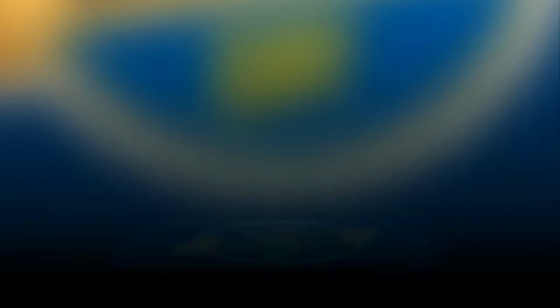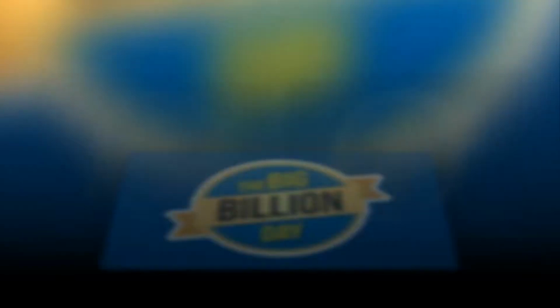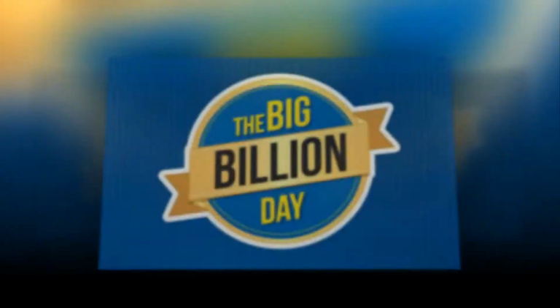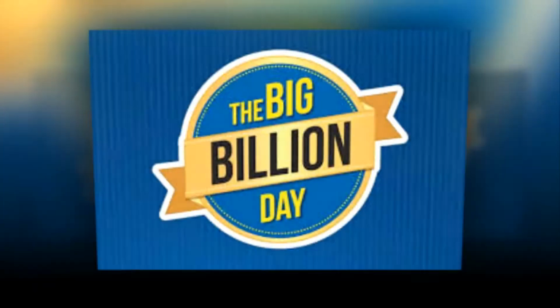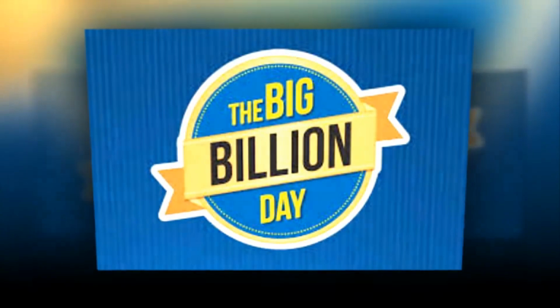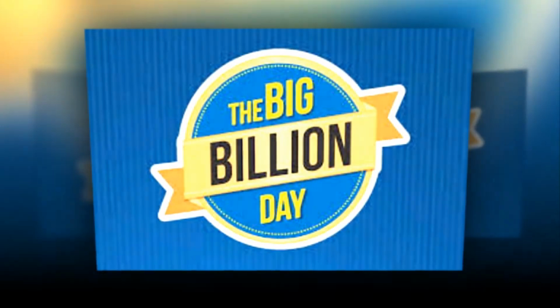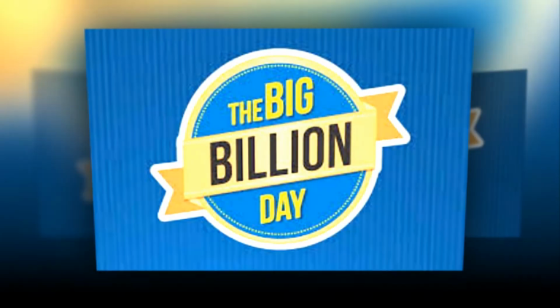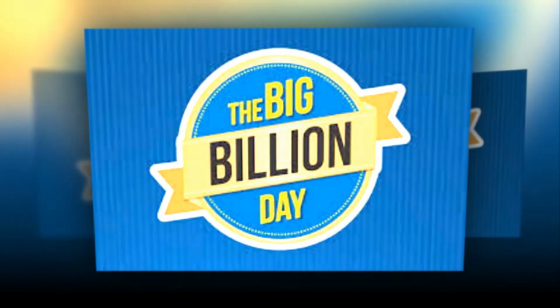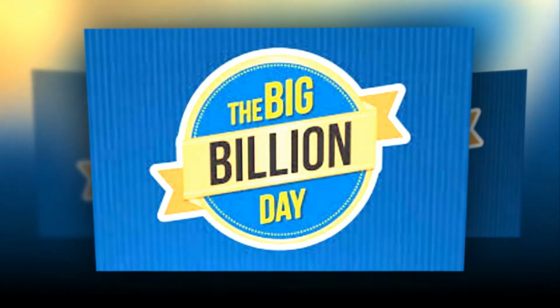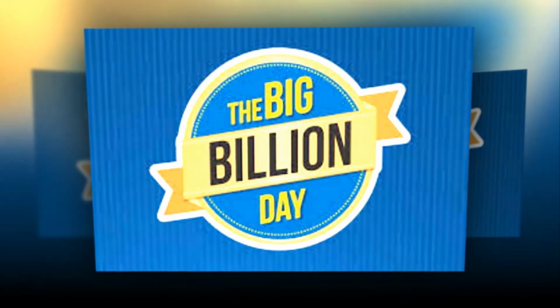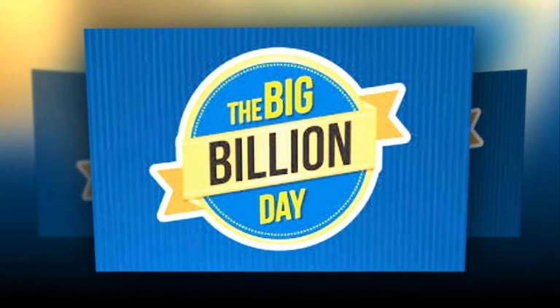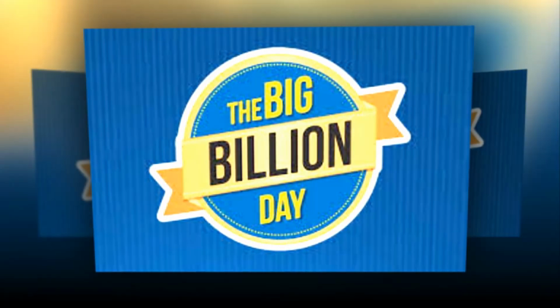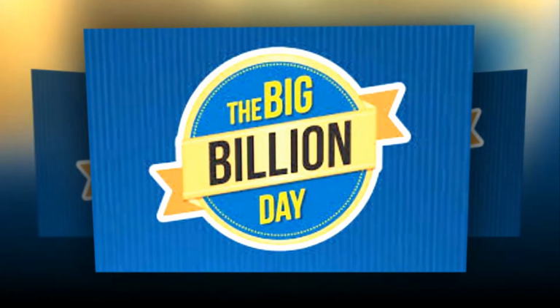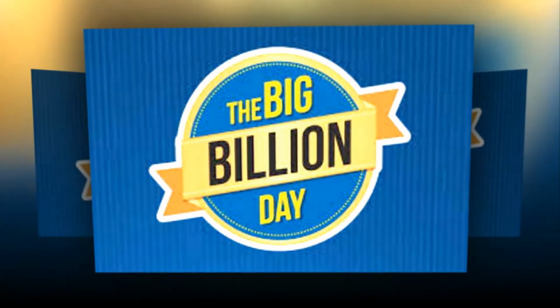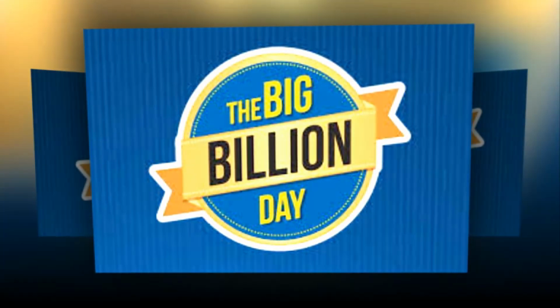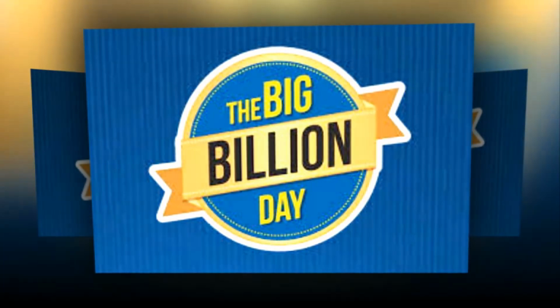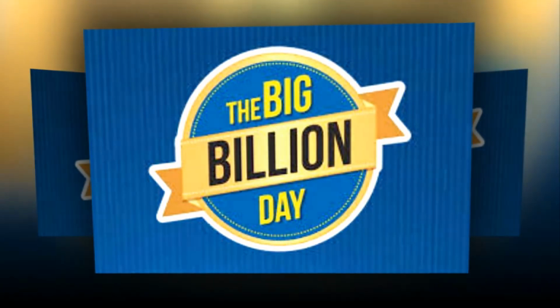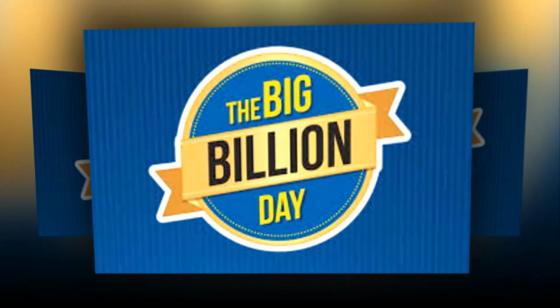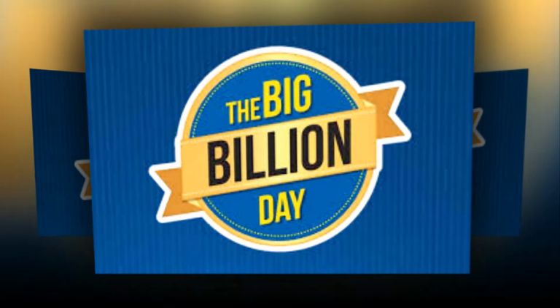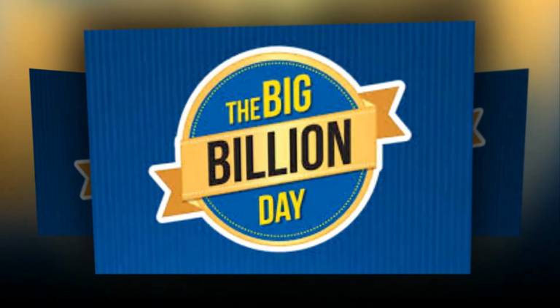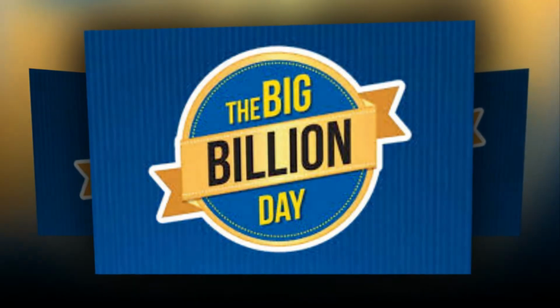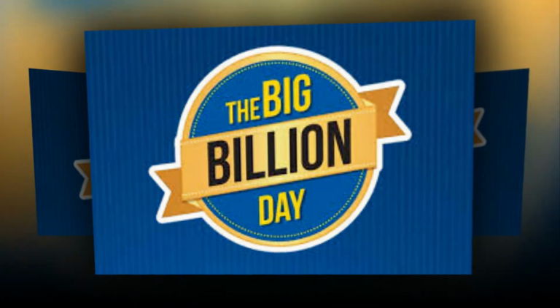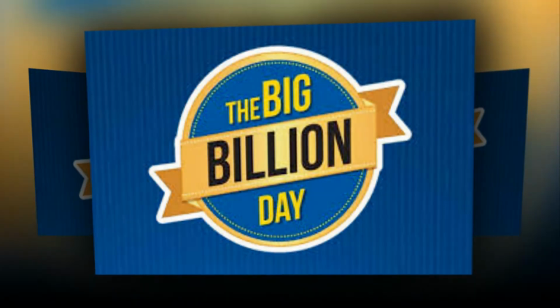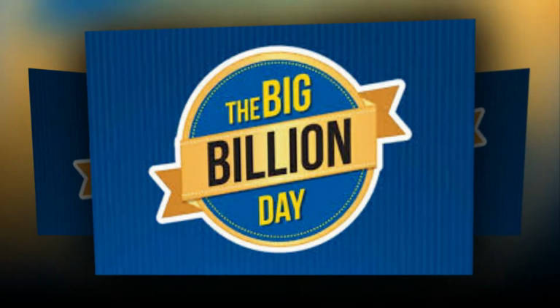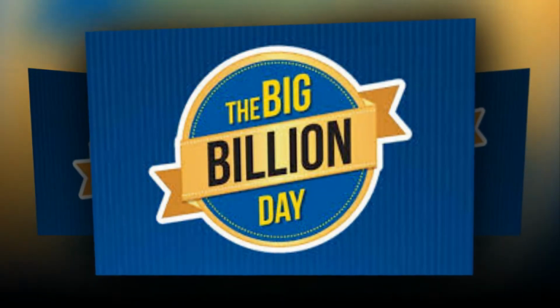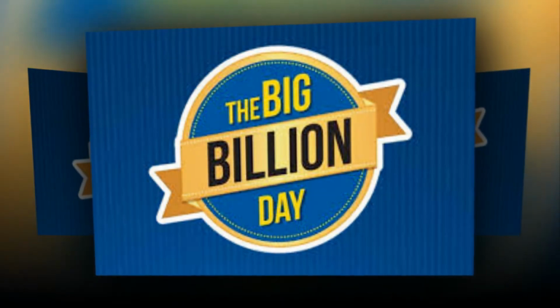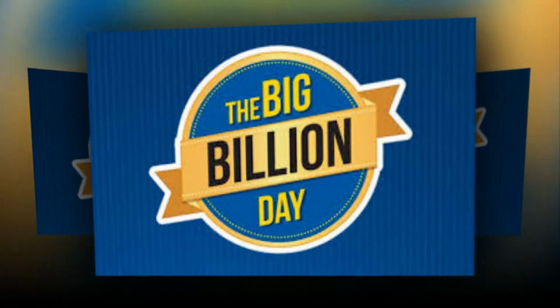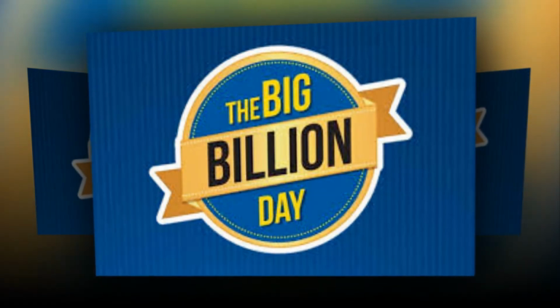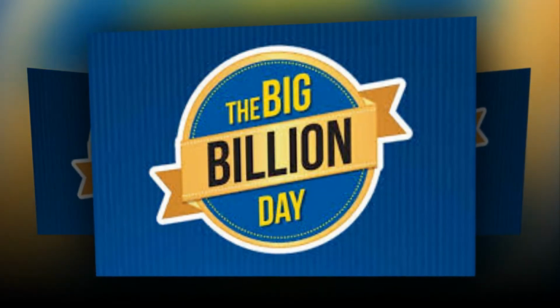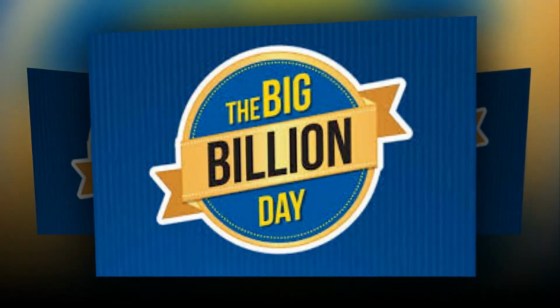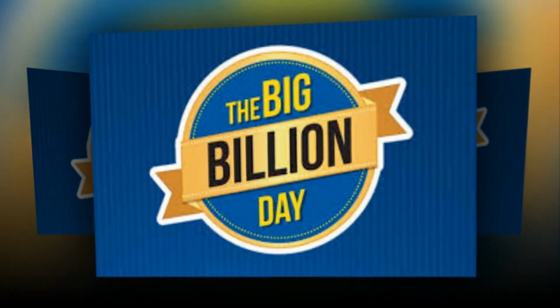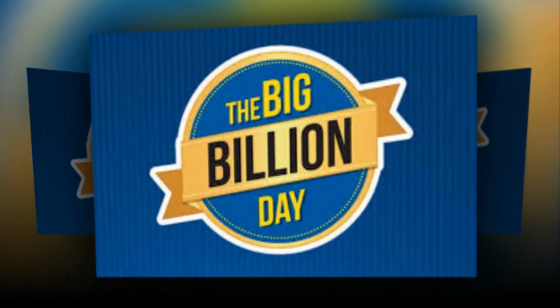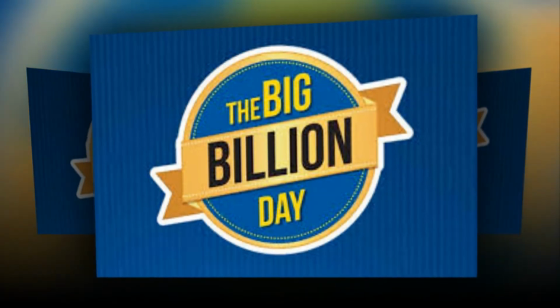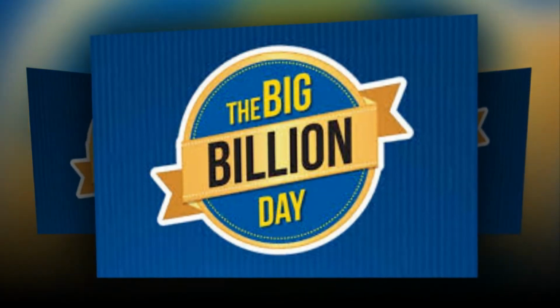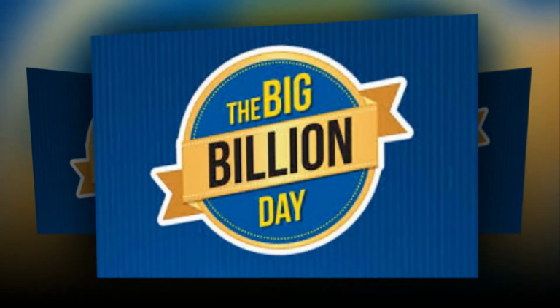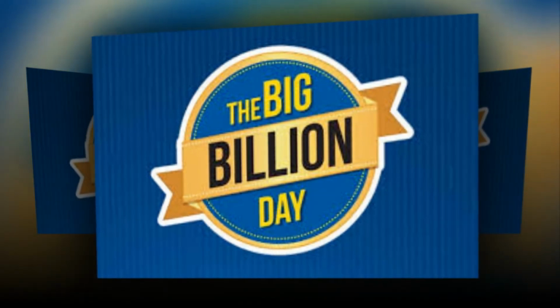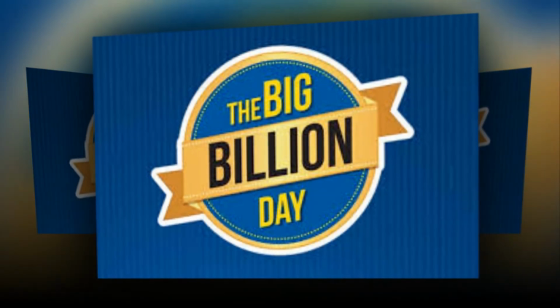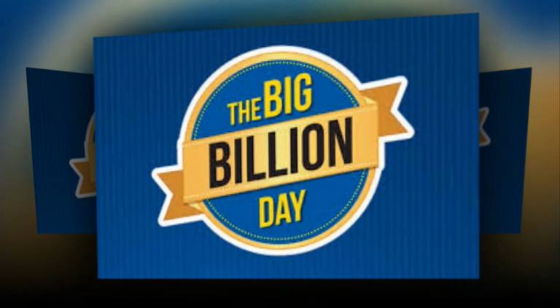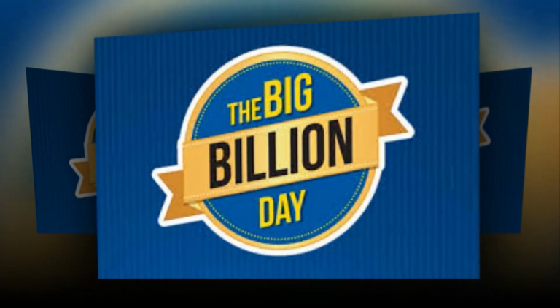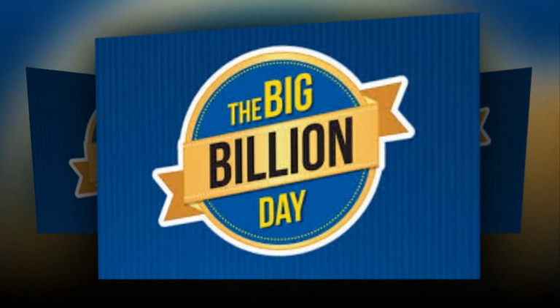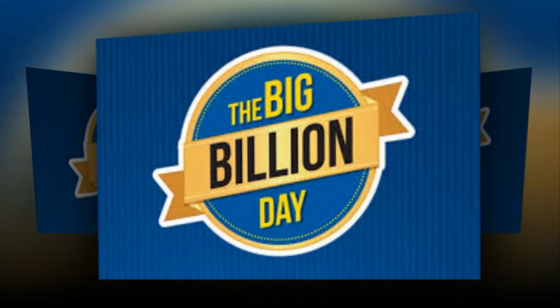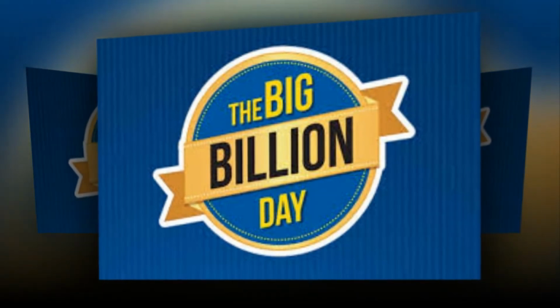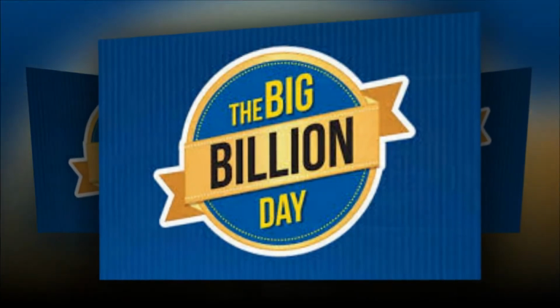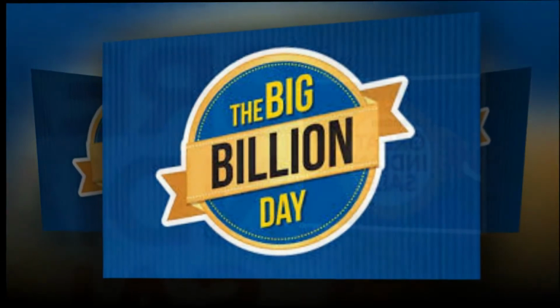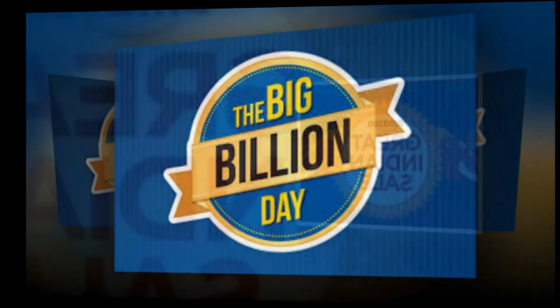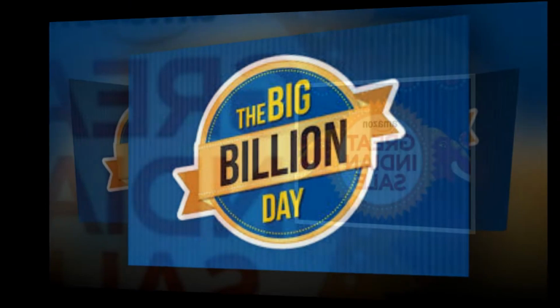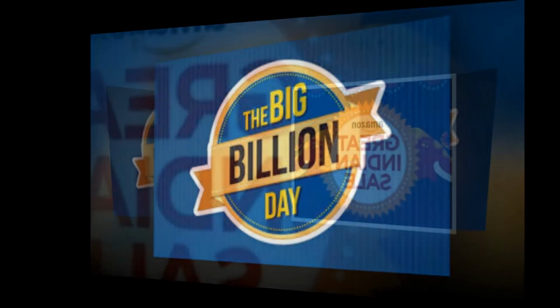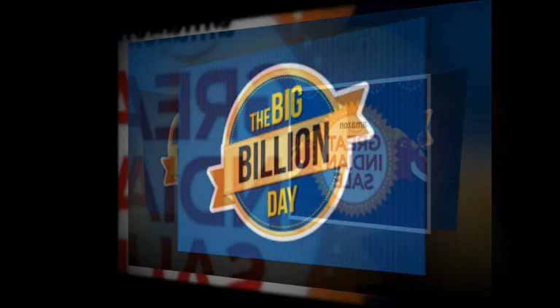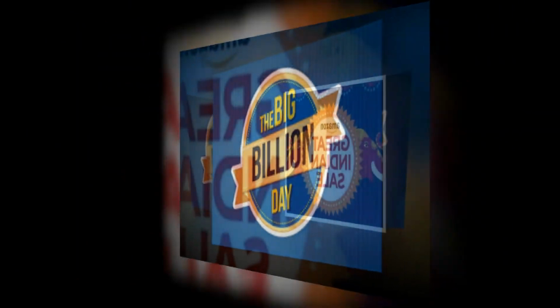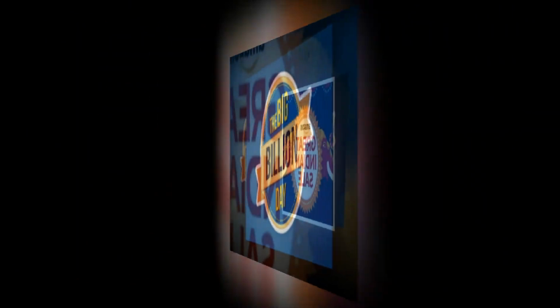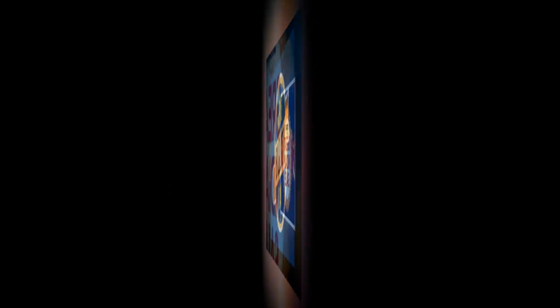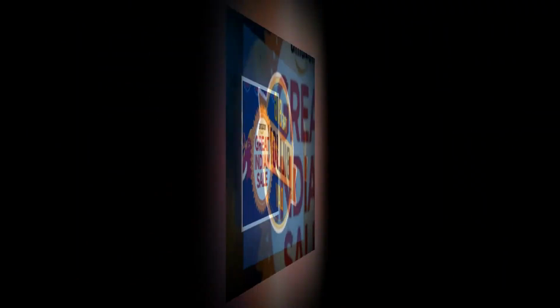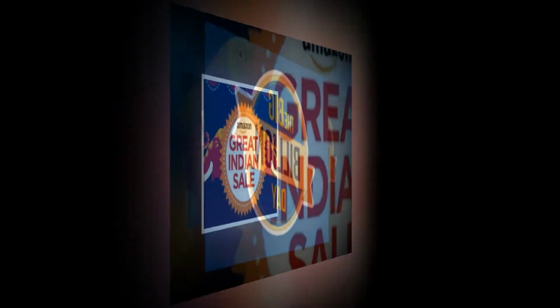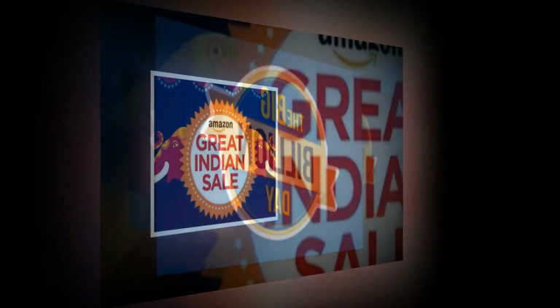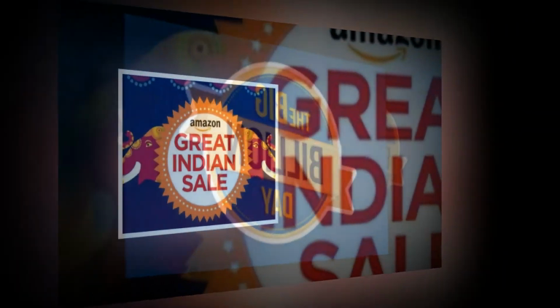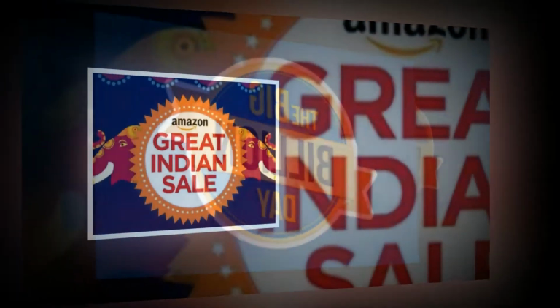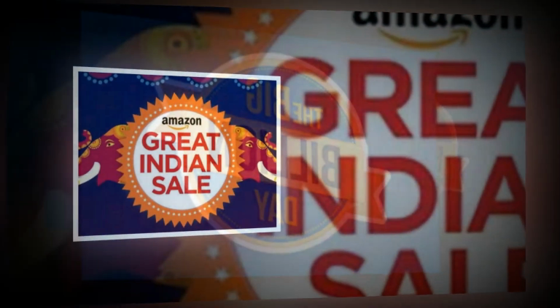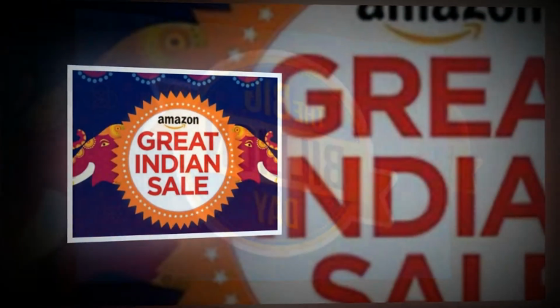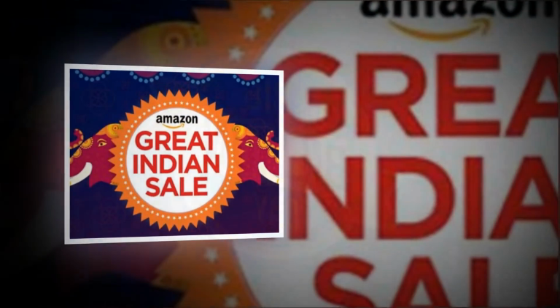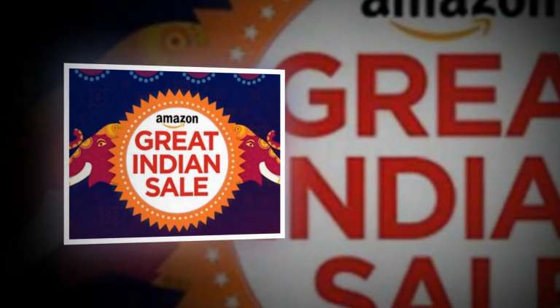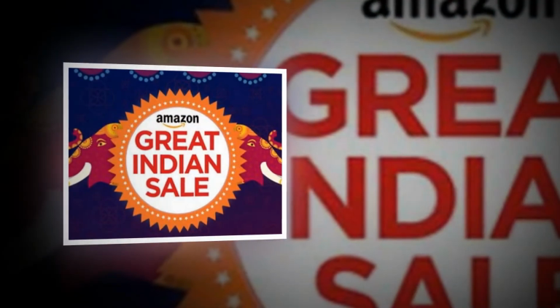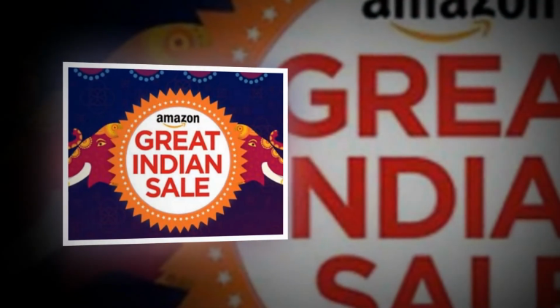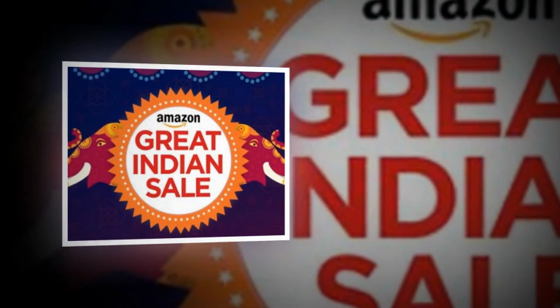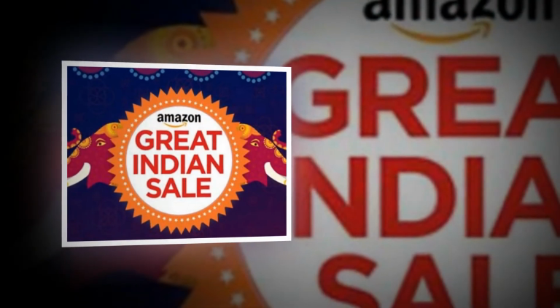Welcome Tuckertuckies! On Amazon, Flipkart, and Snapdeal, there are many phones. If you choose anything, you will be confused.